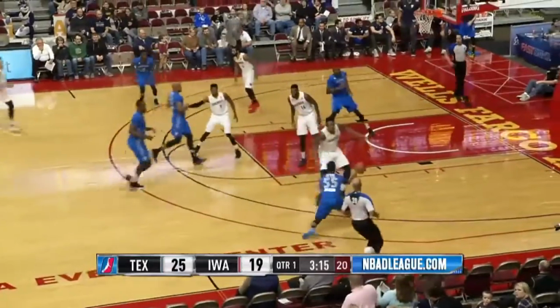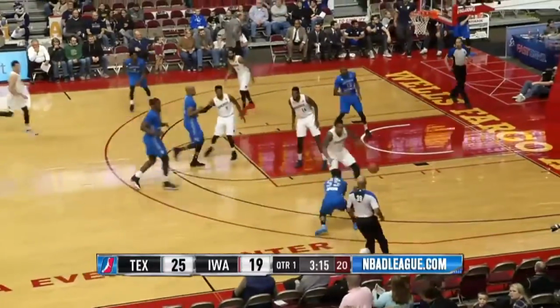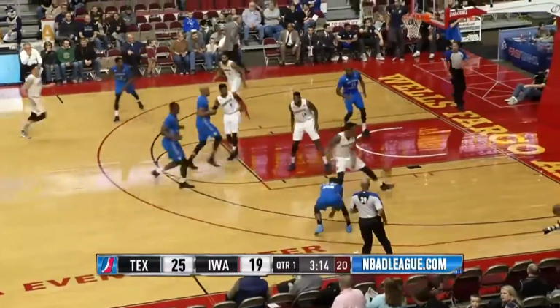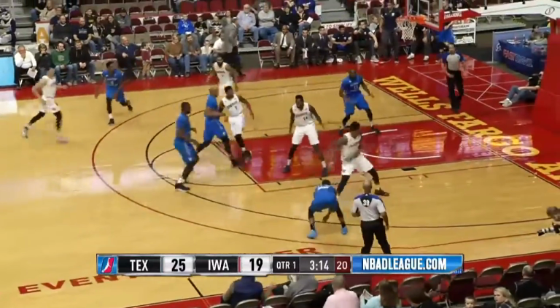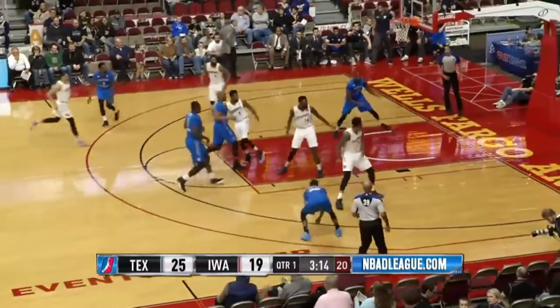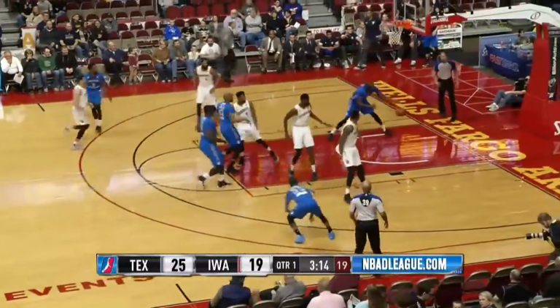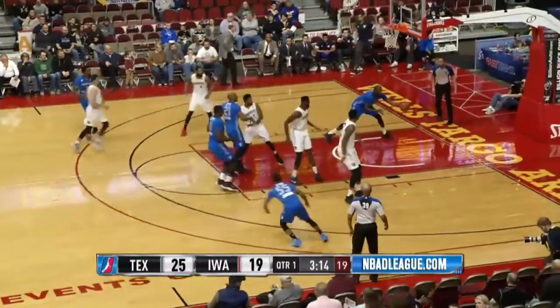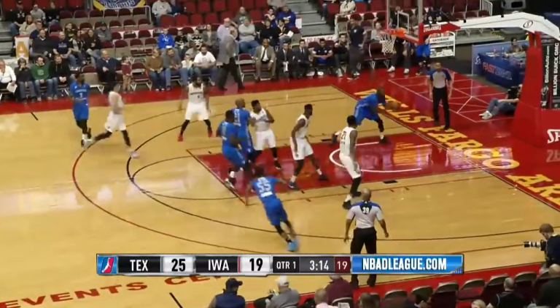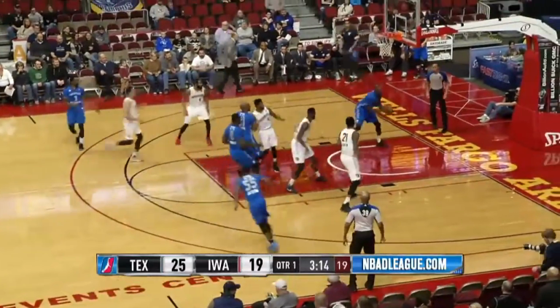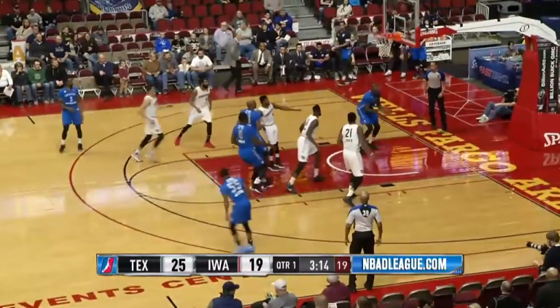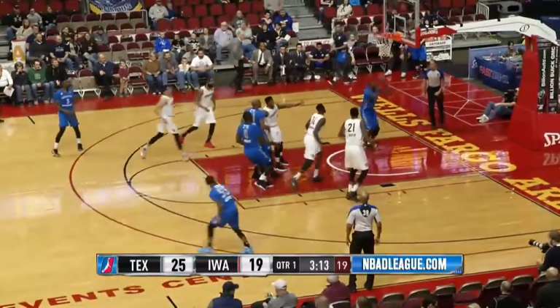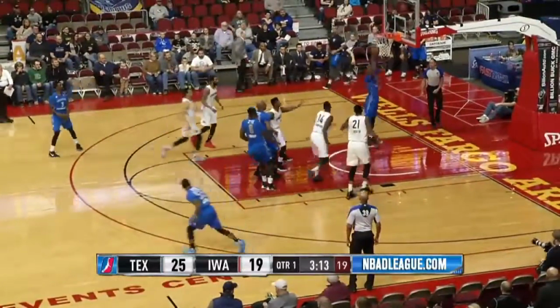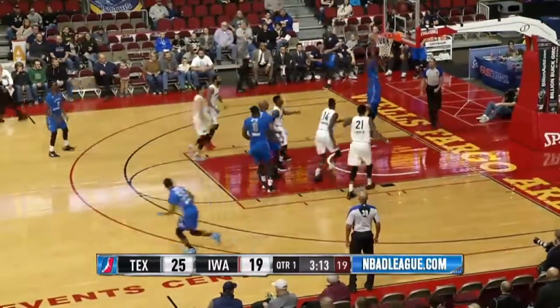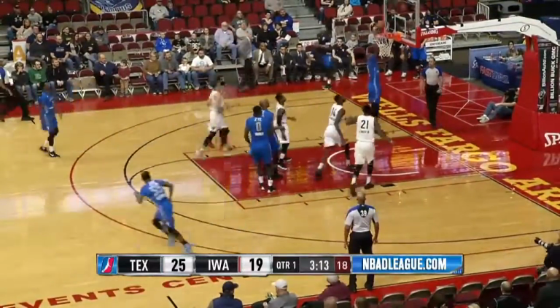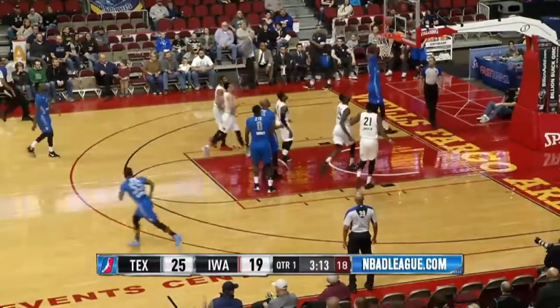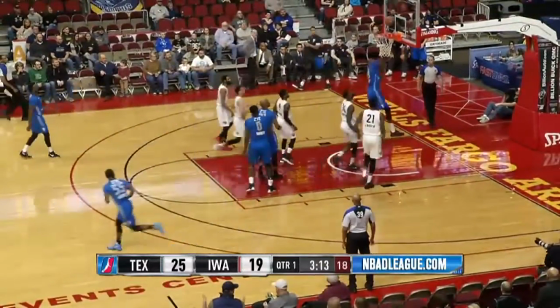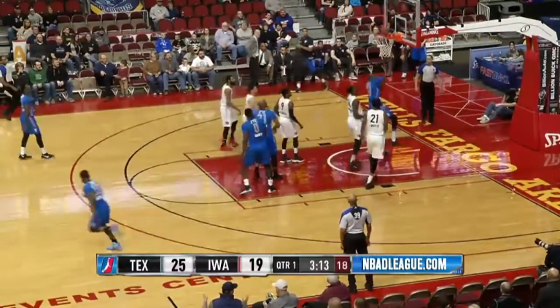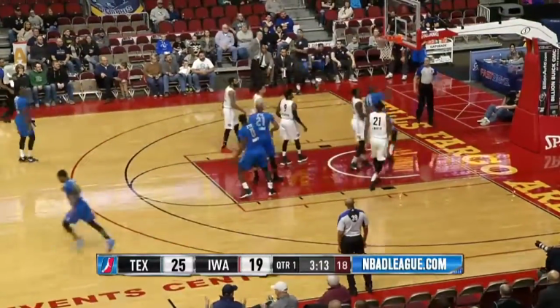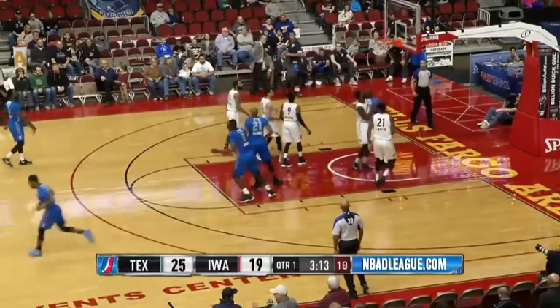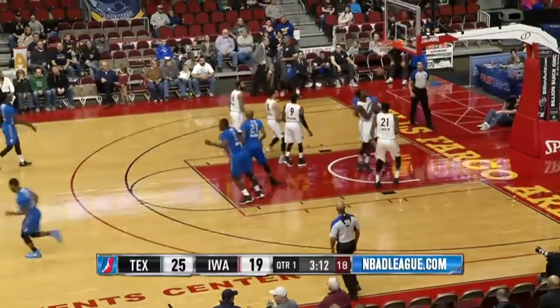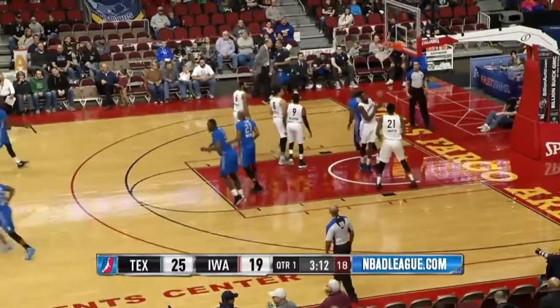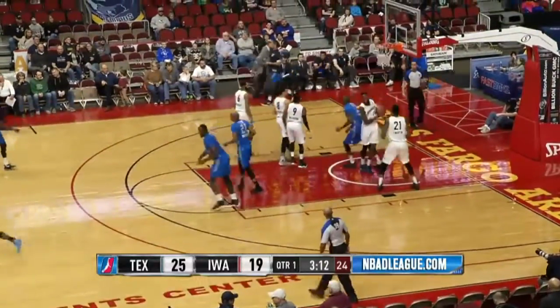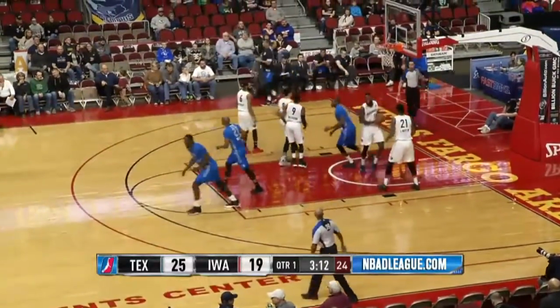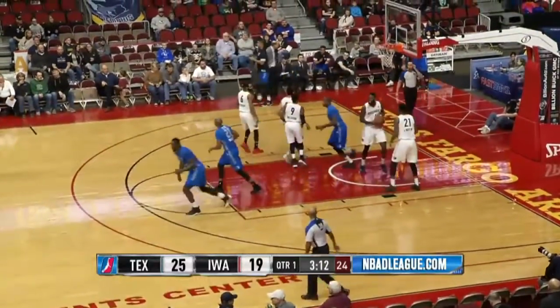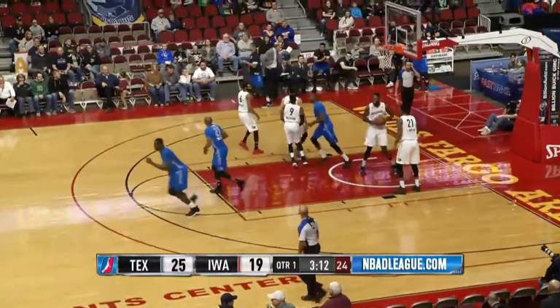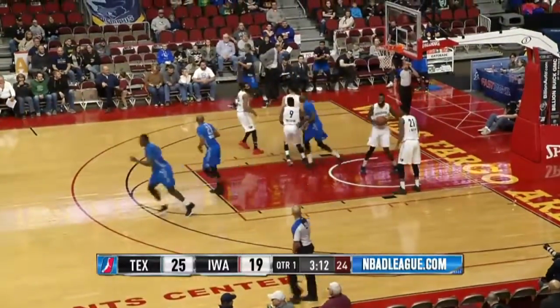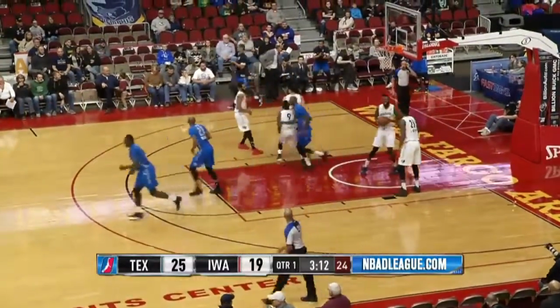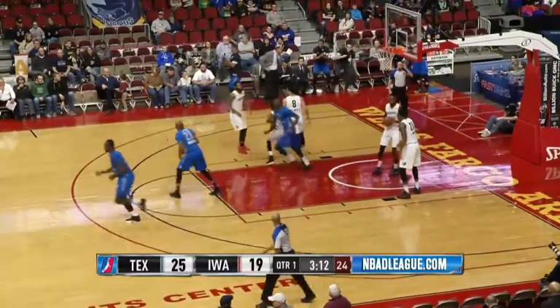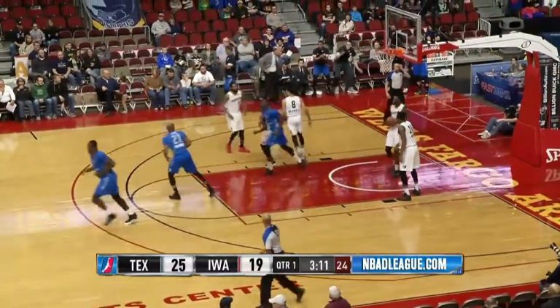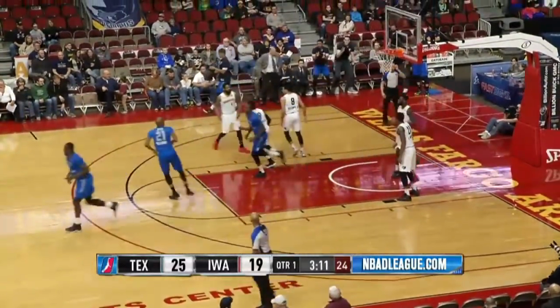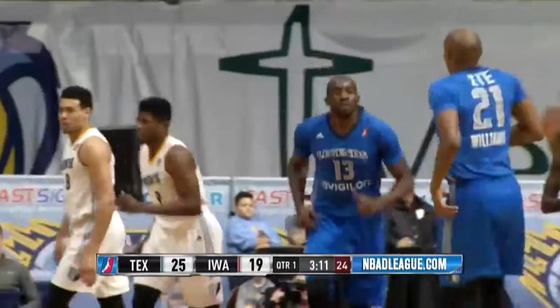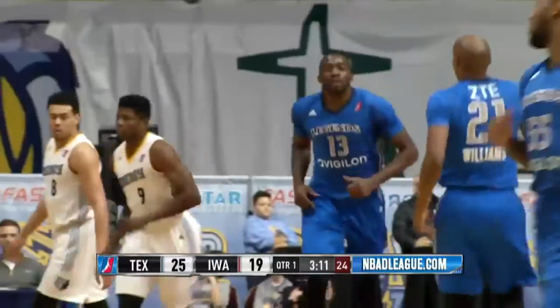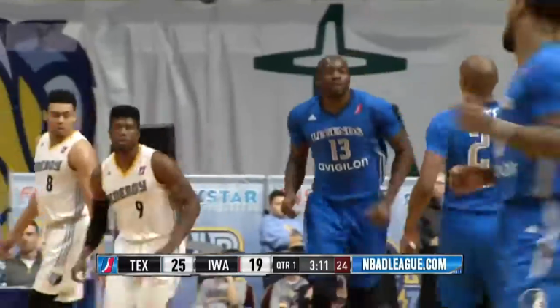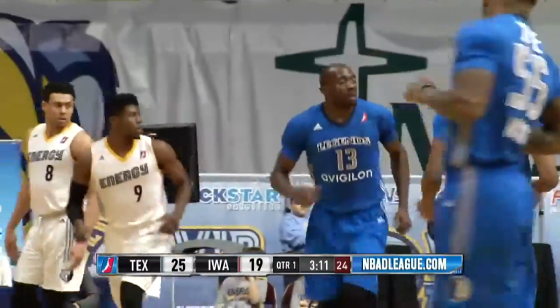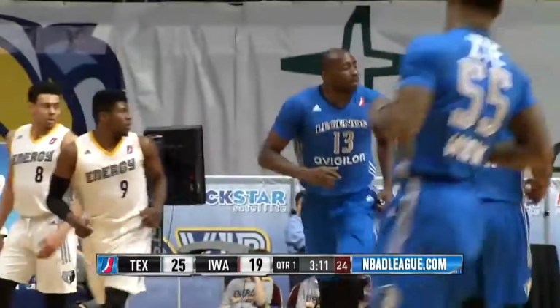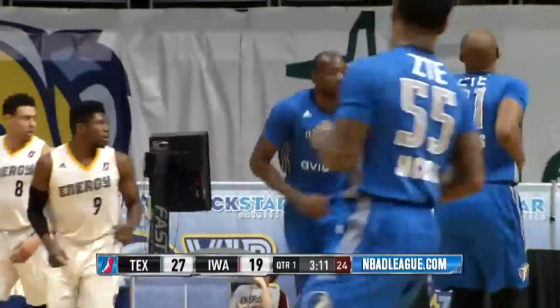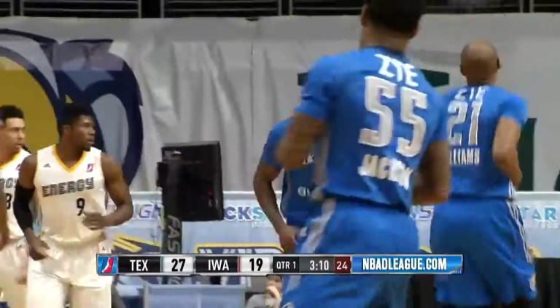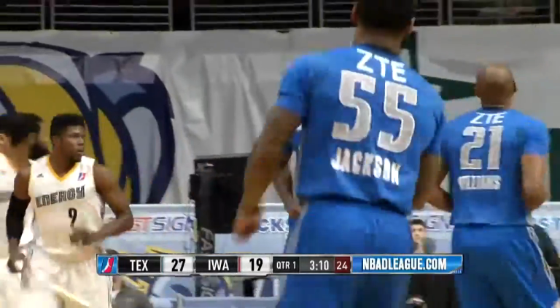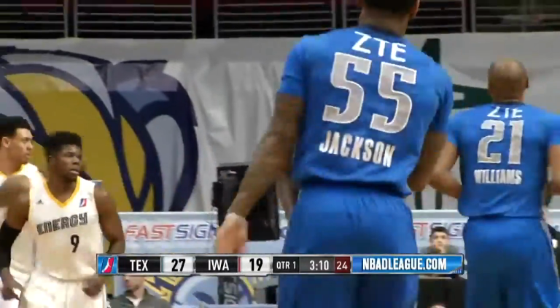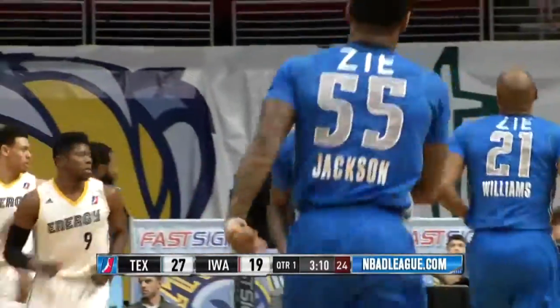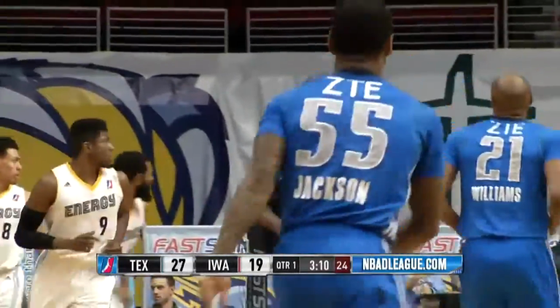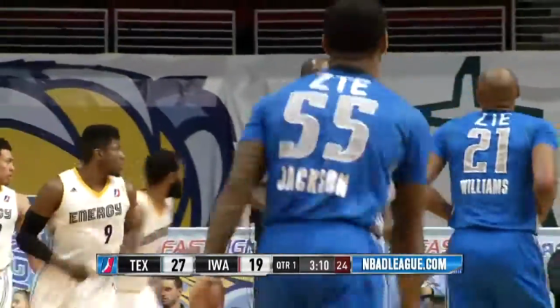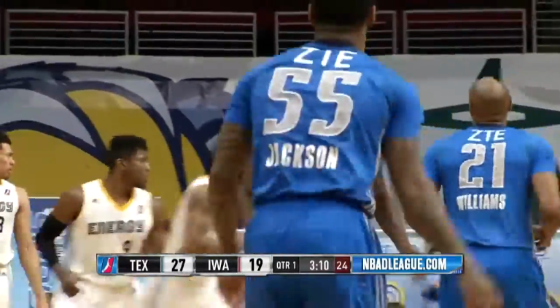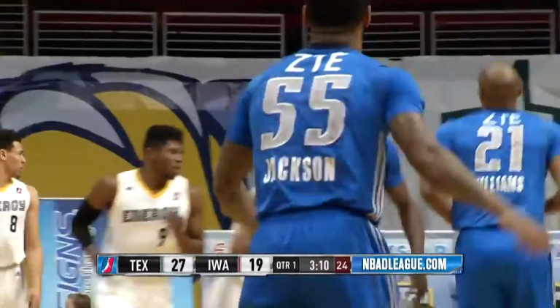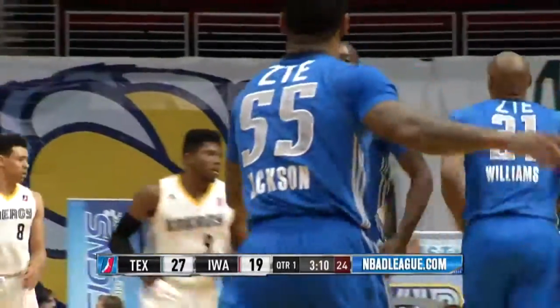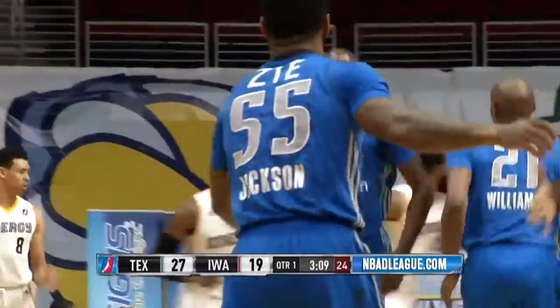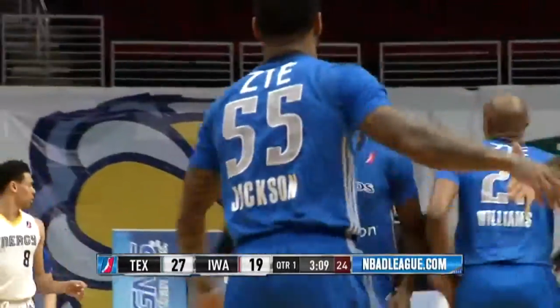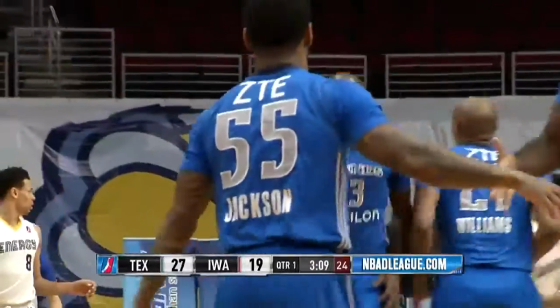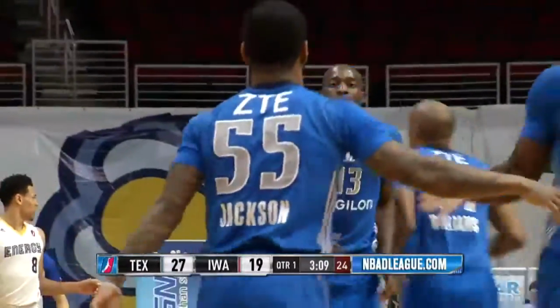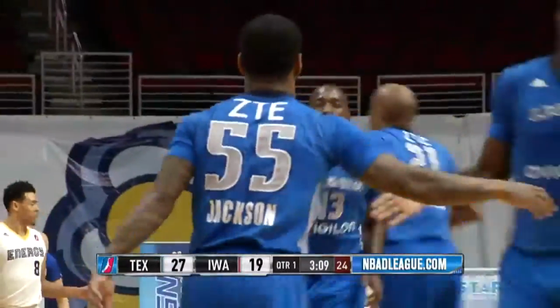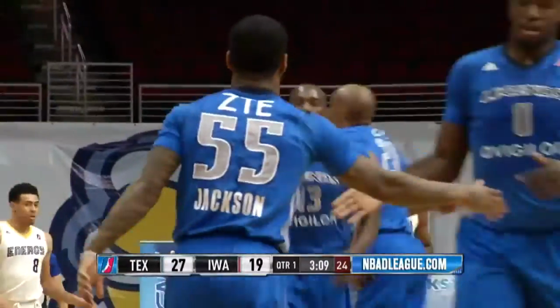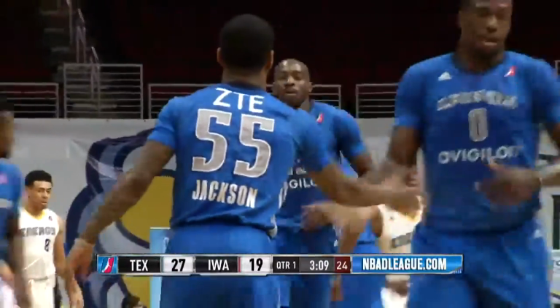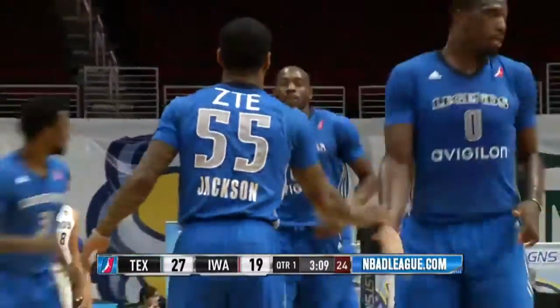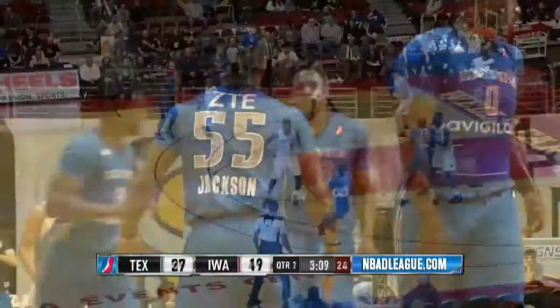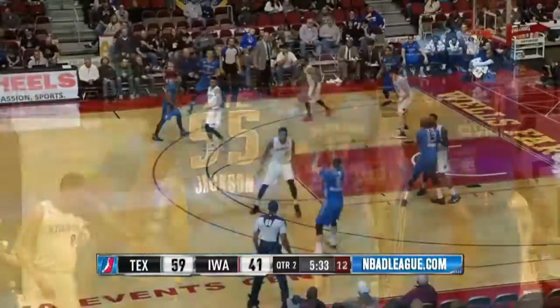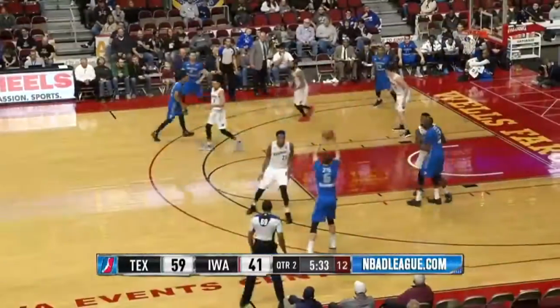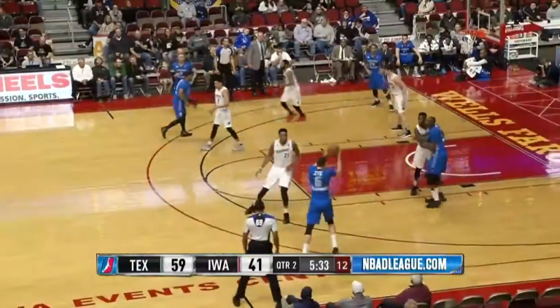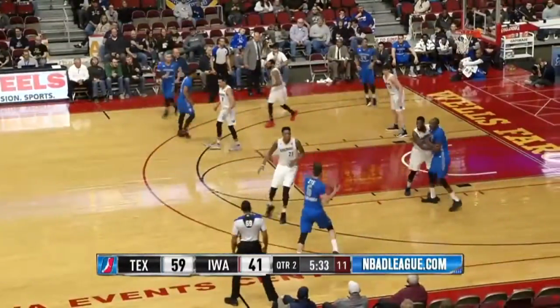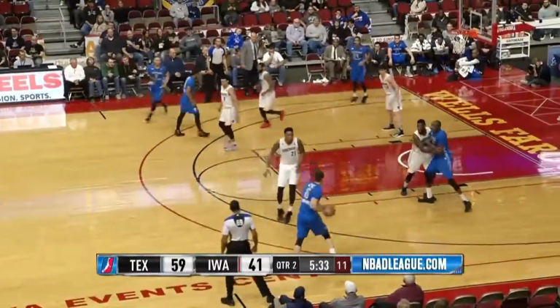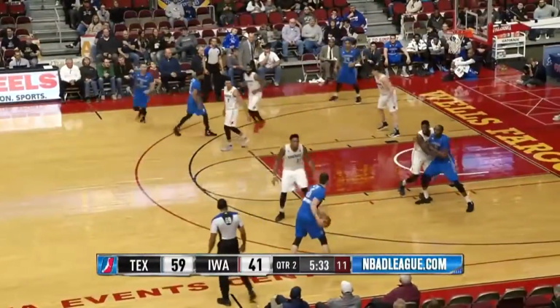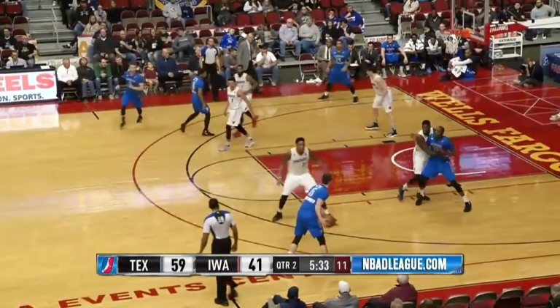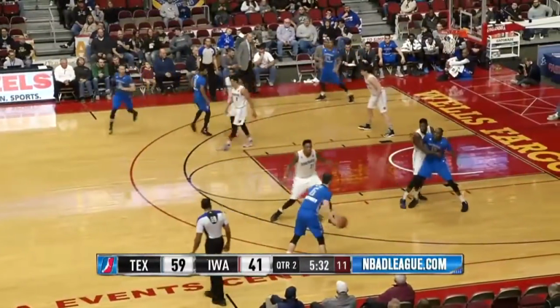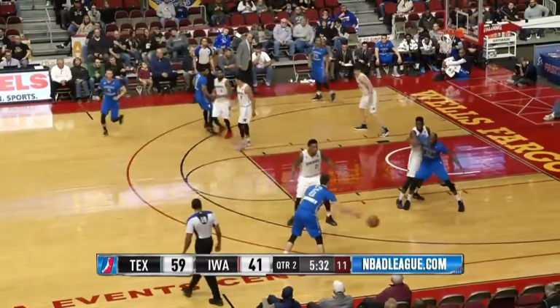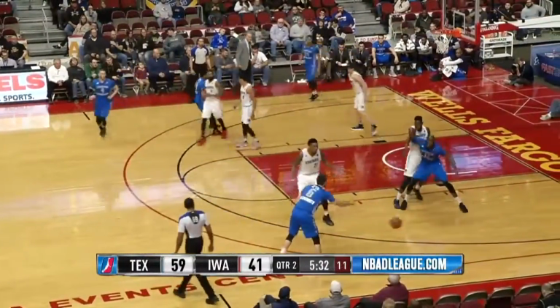Jackson the other way. Easy pass inside and an easy lay-in for Stephon Lazmi. And a free throw.